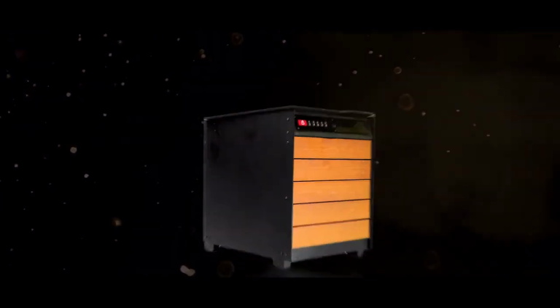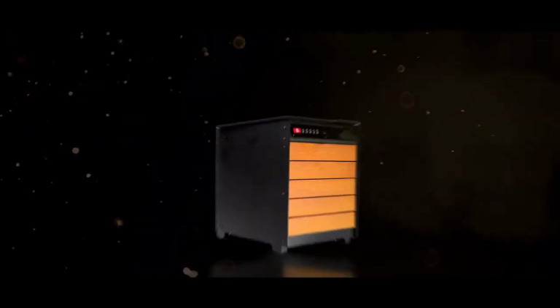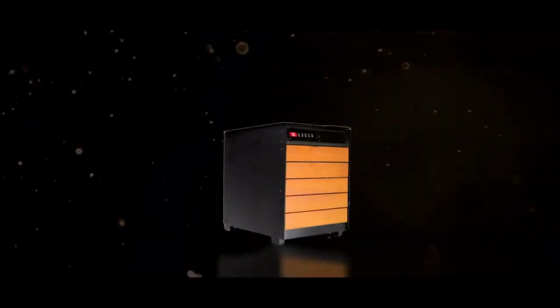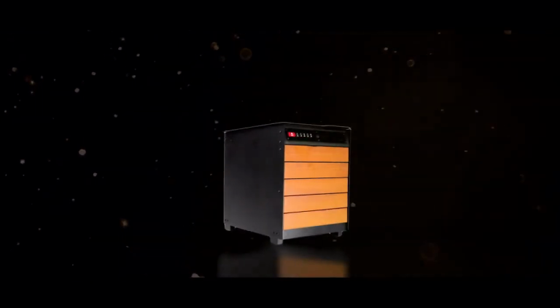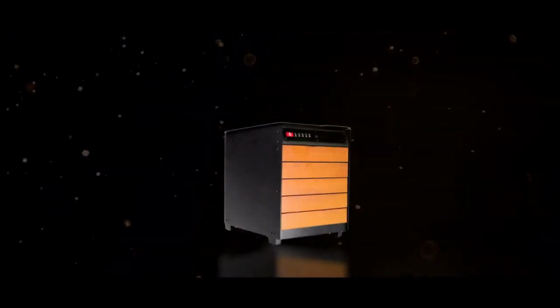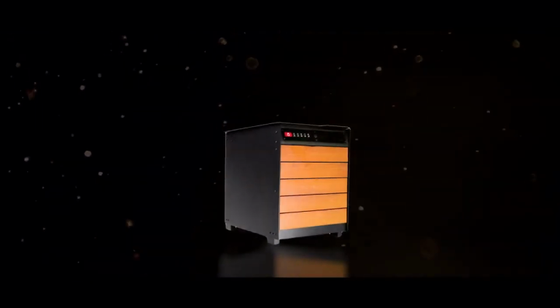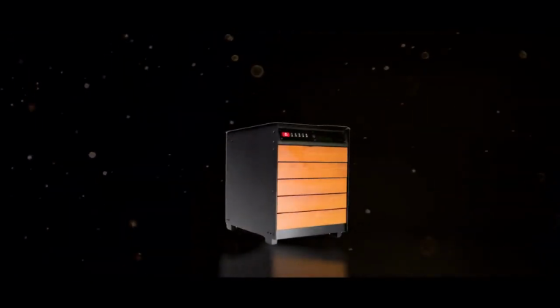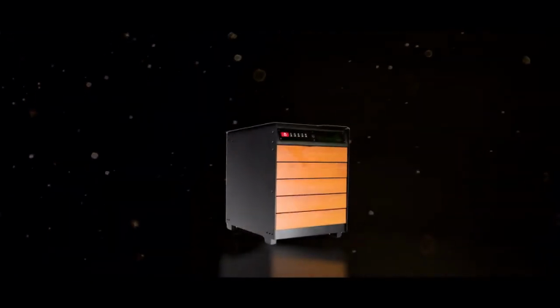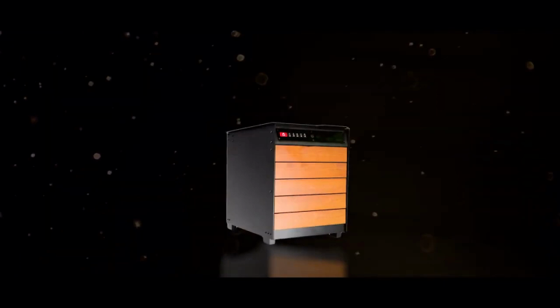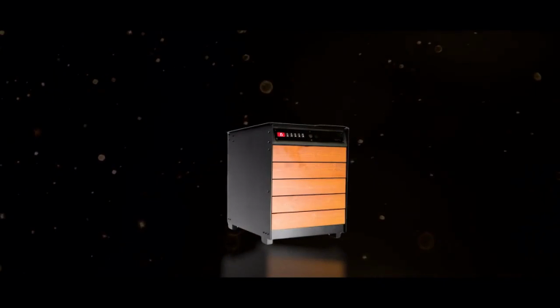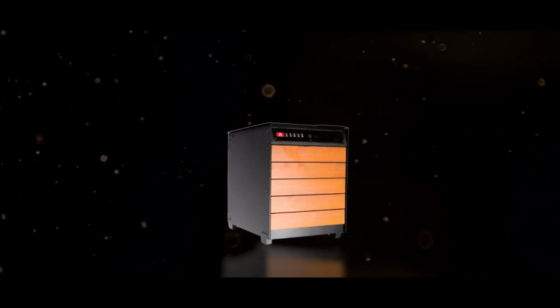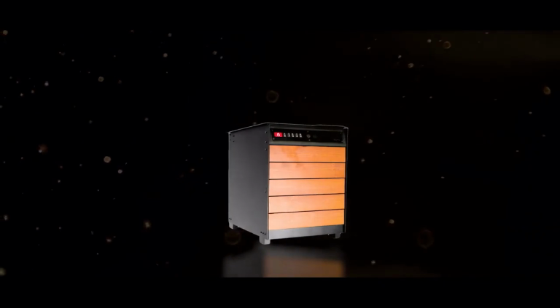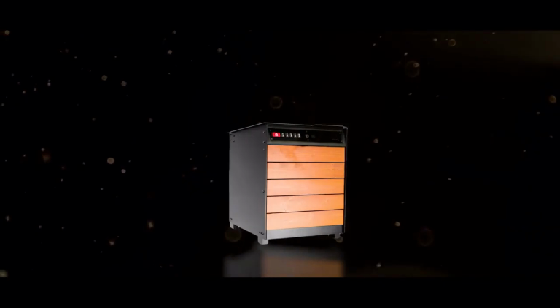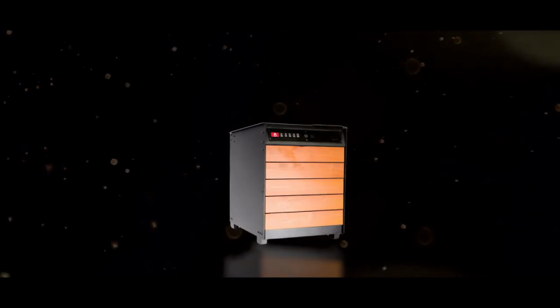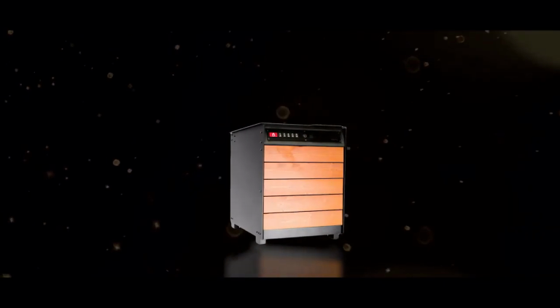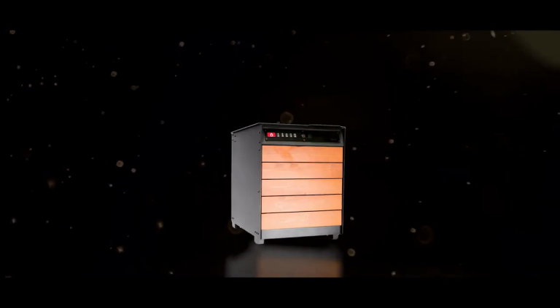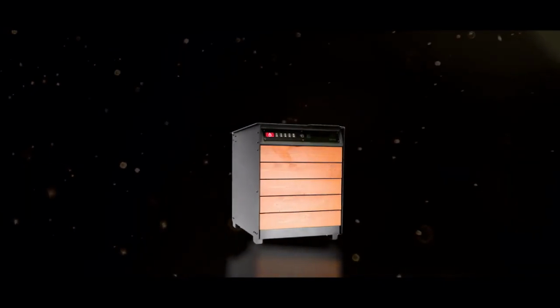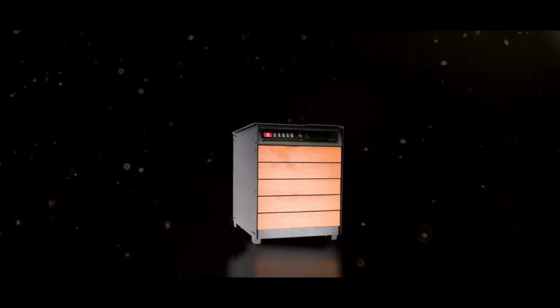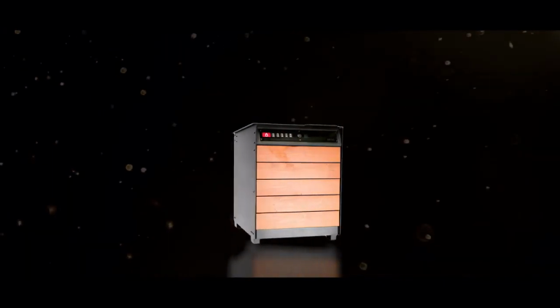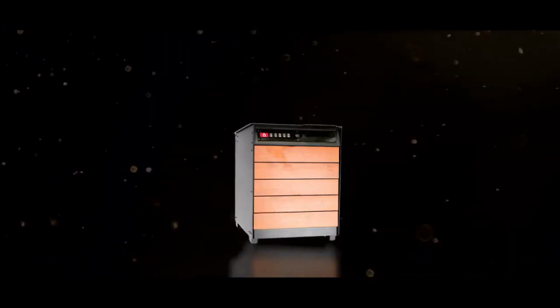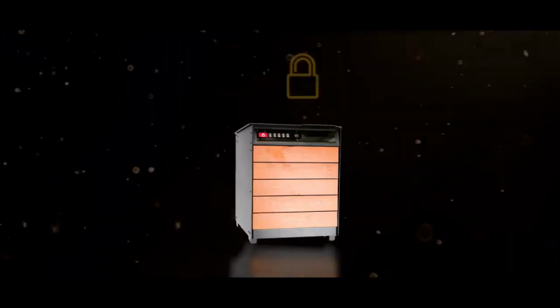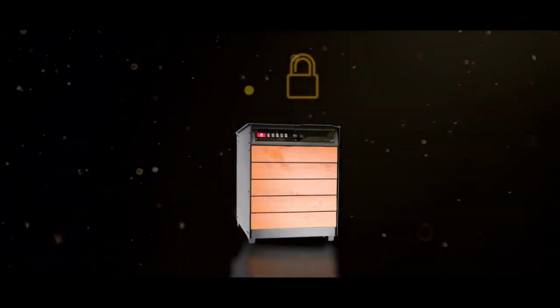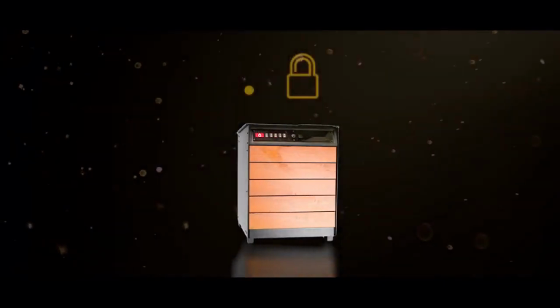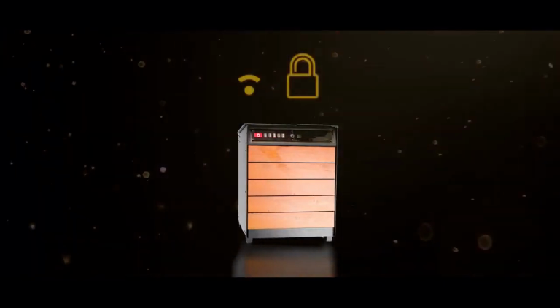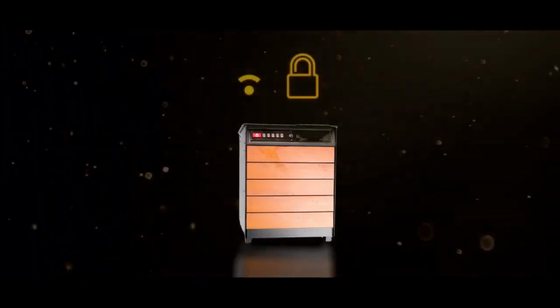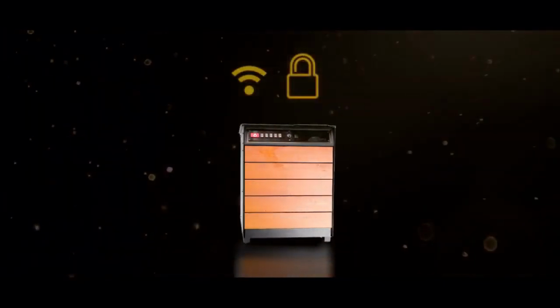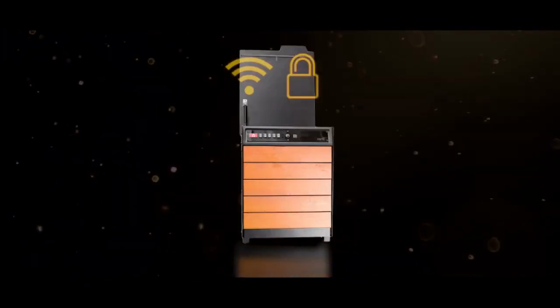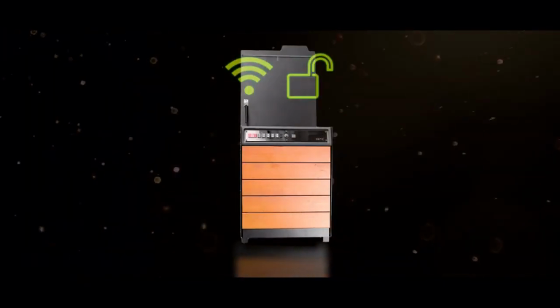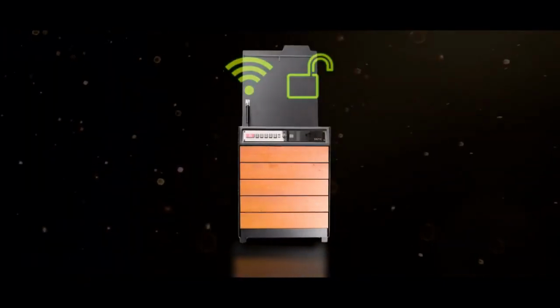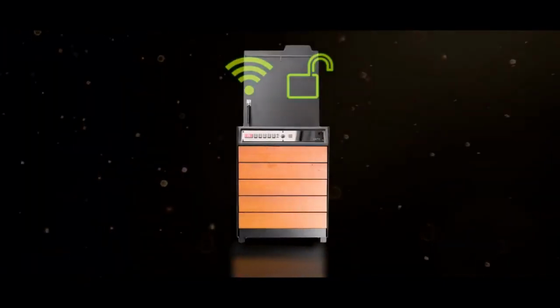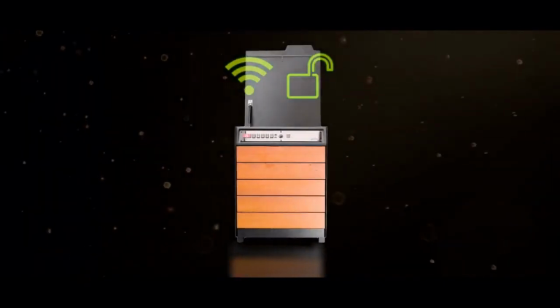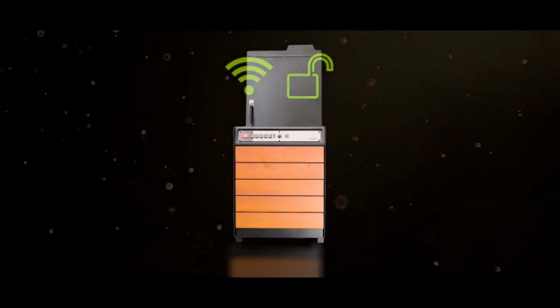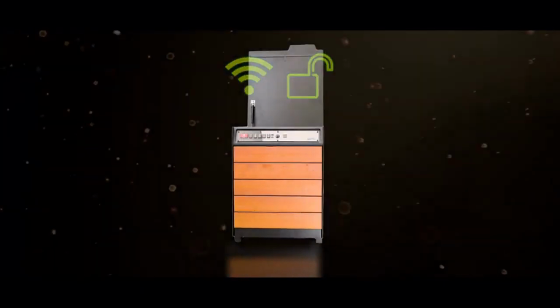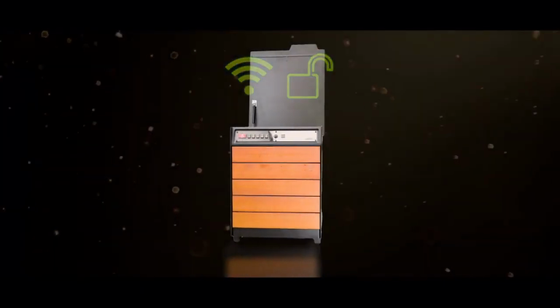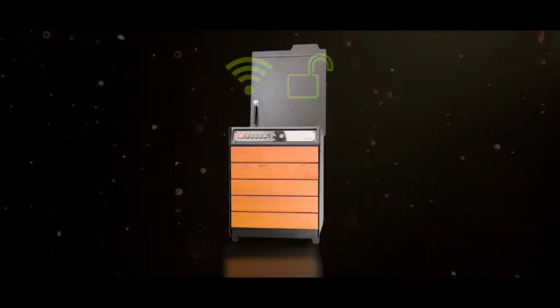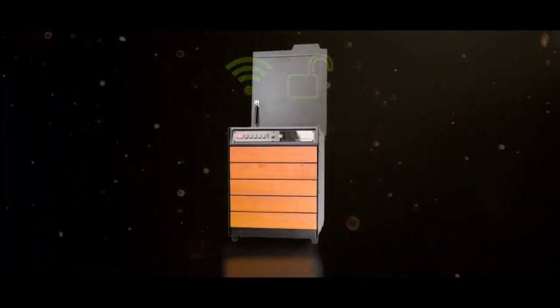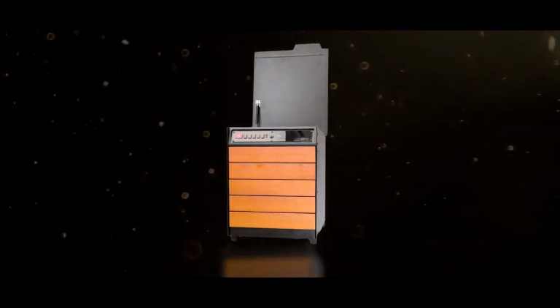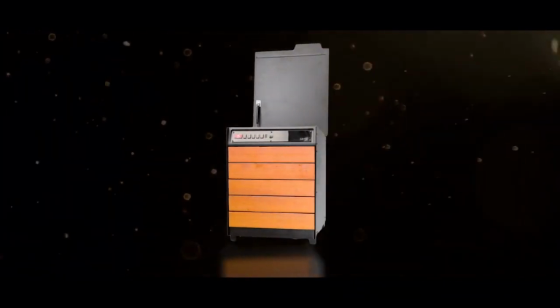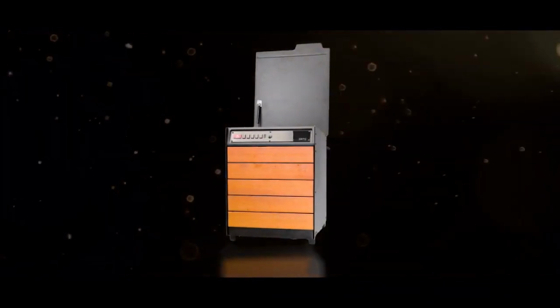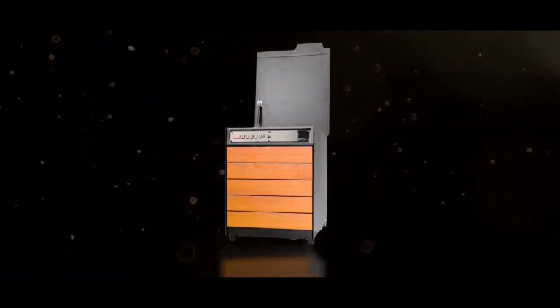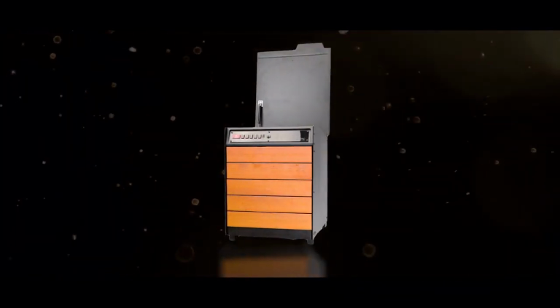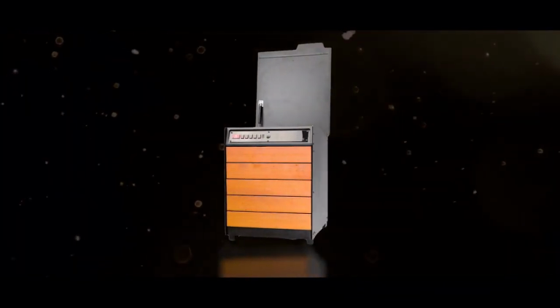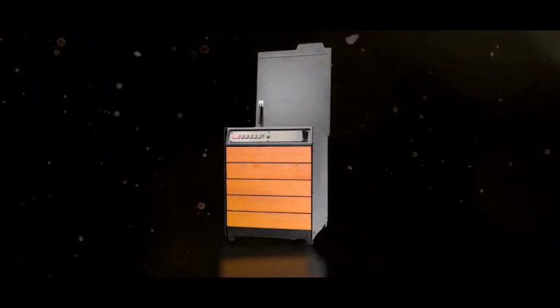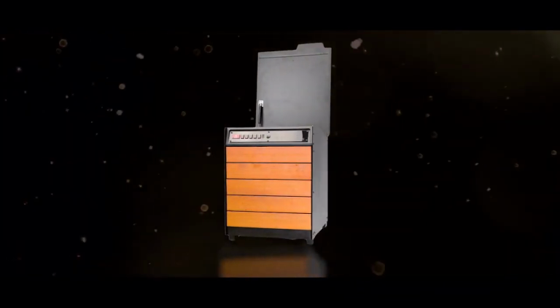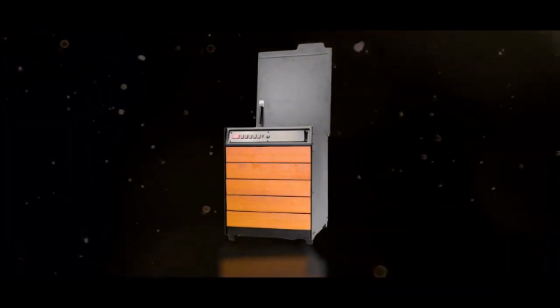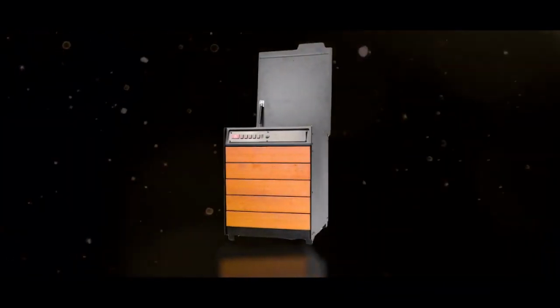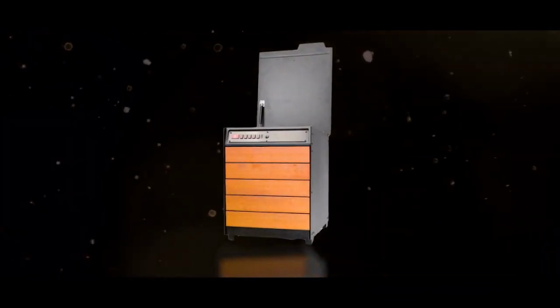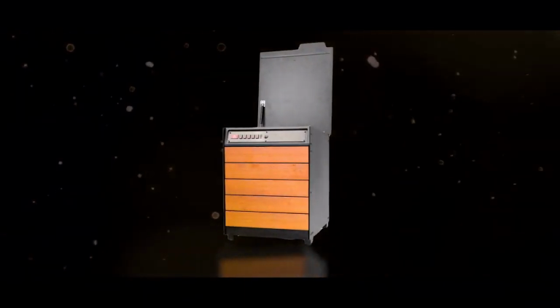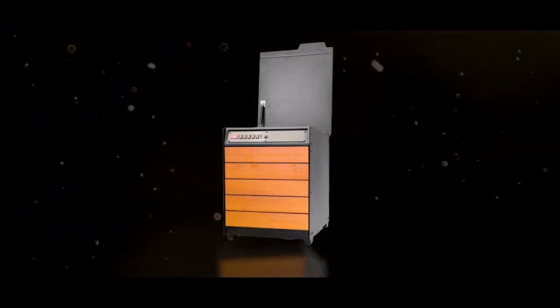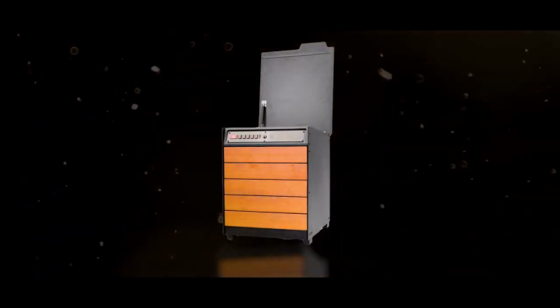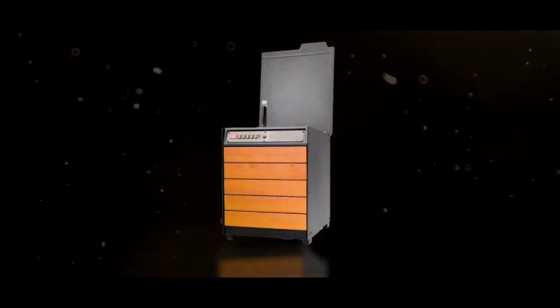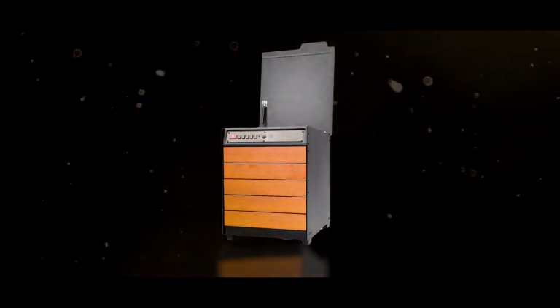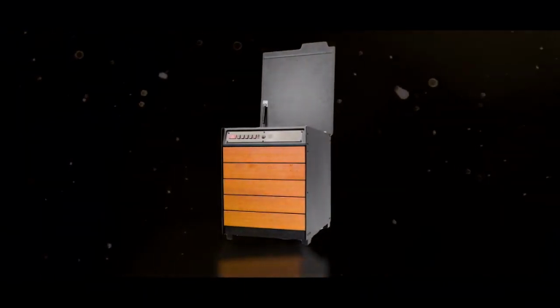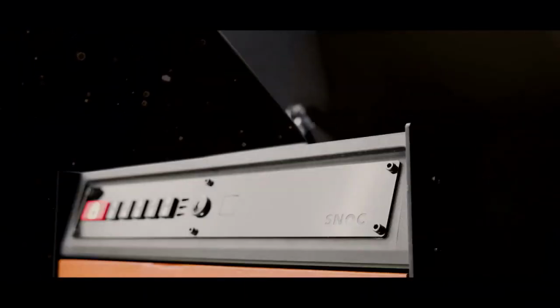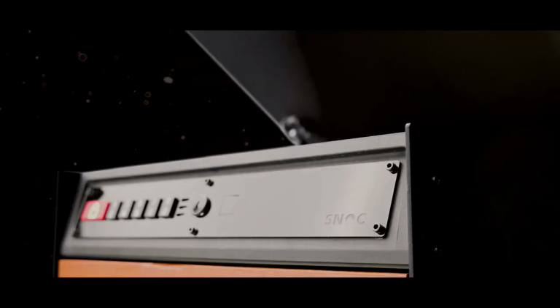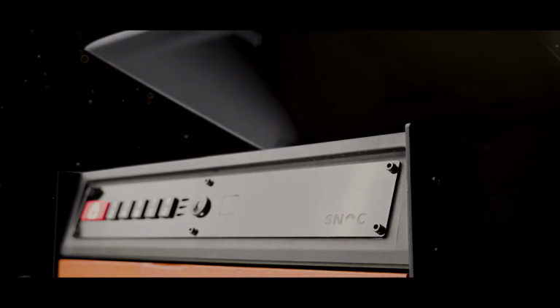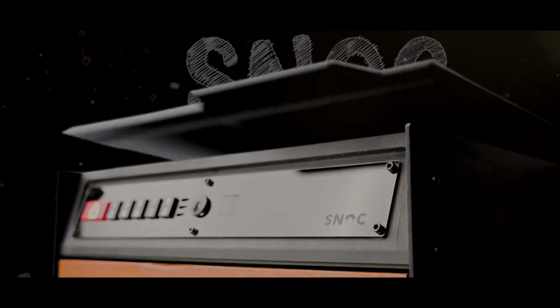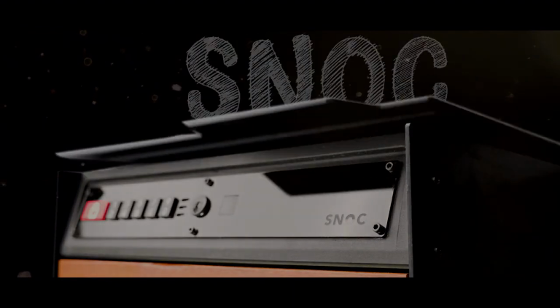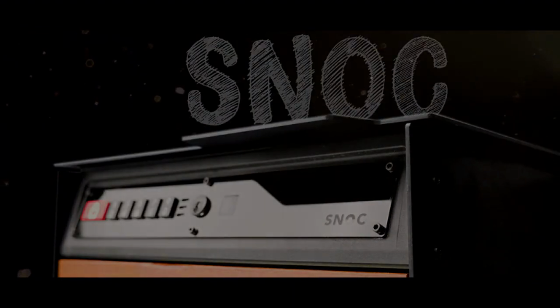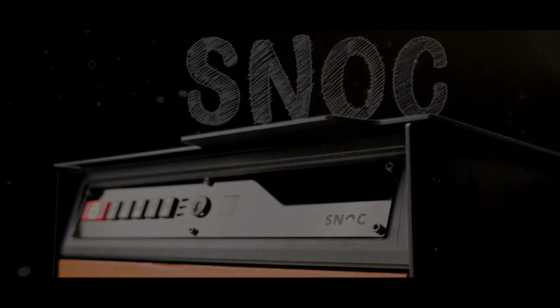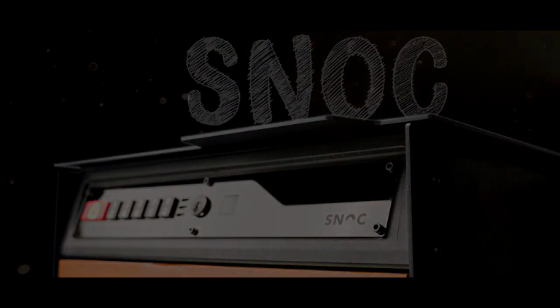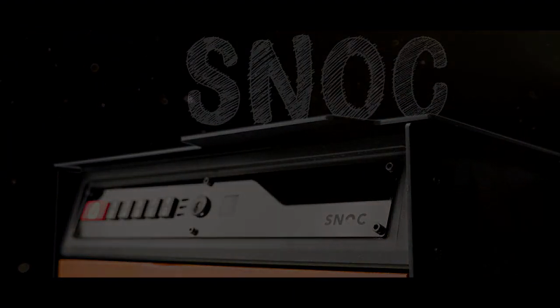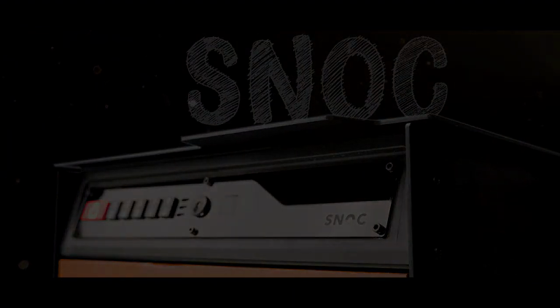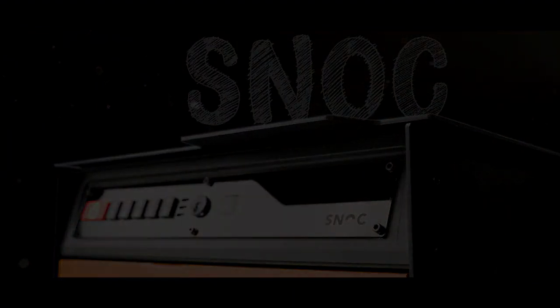Snox Really Nice Box. It is a box, a nice one, which is made by Snox.